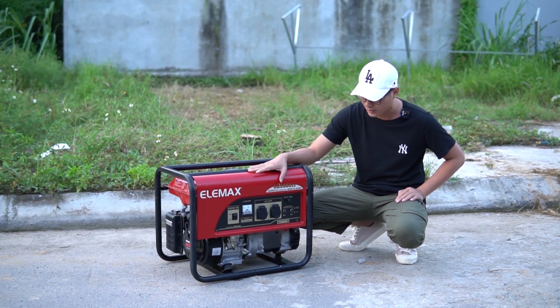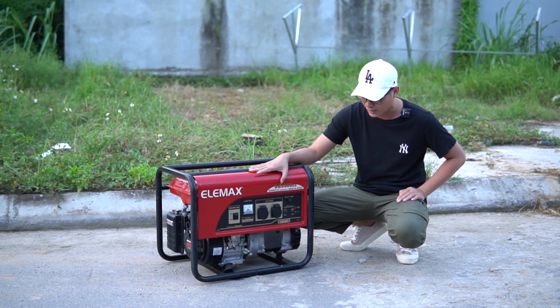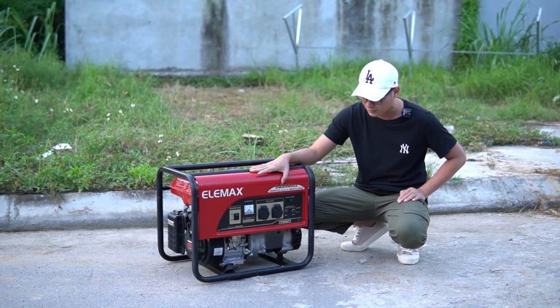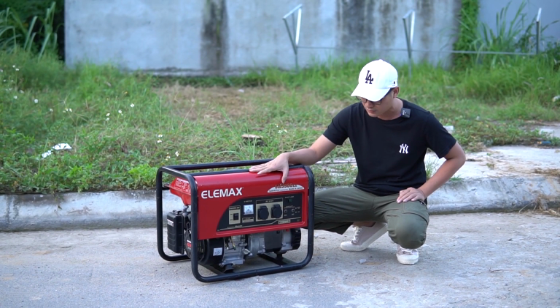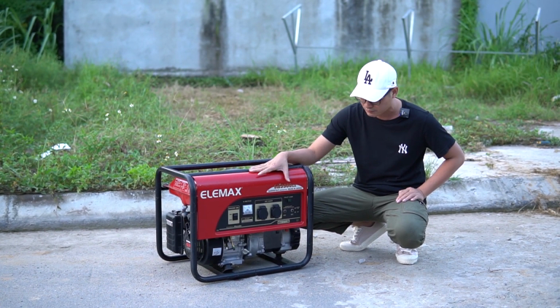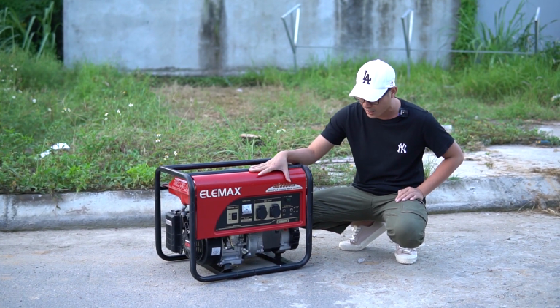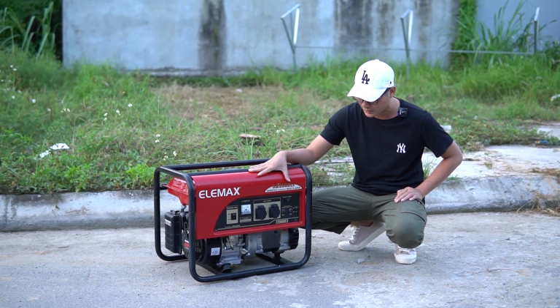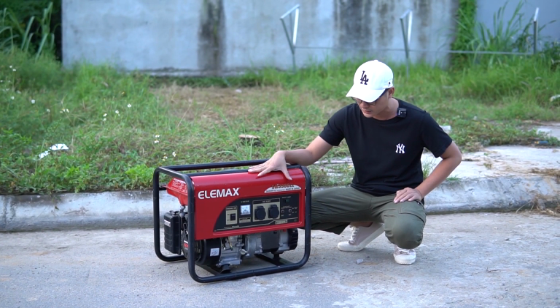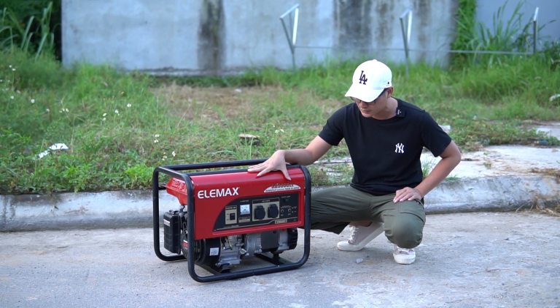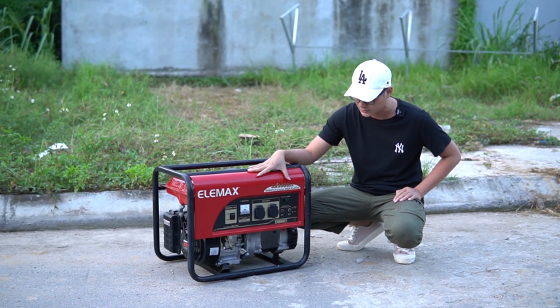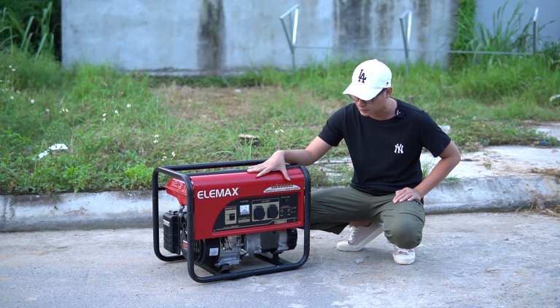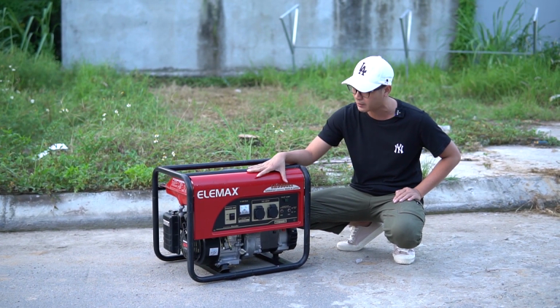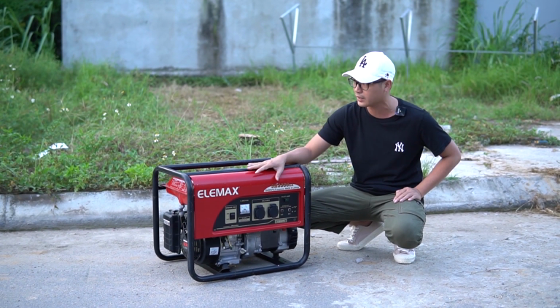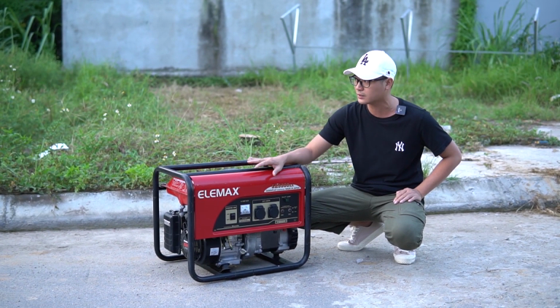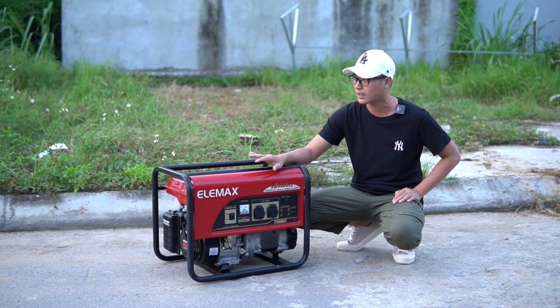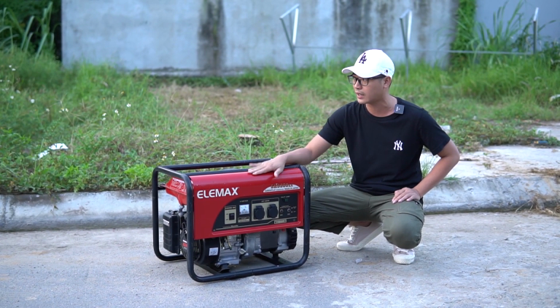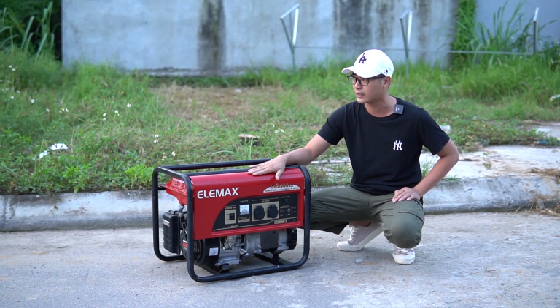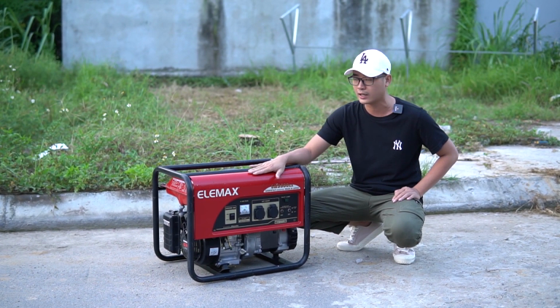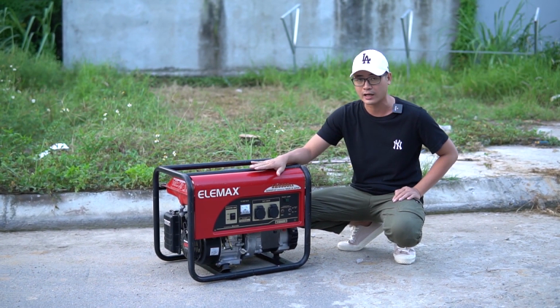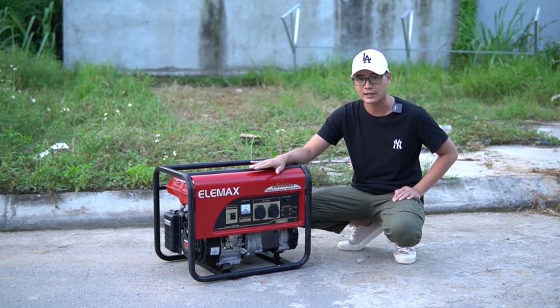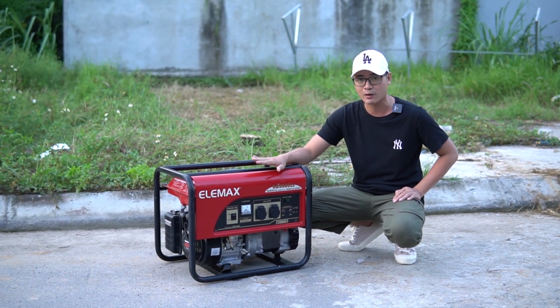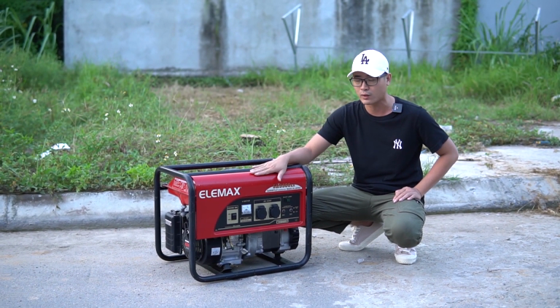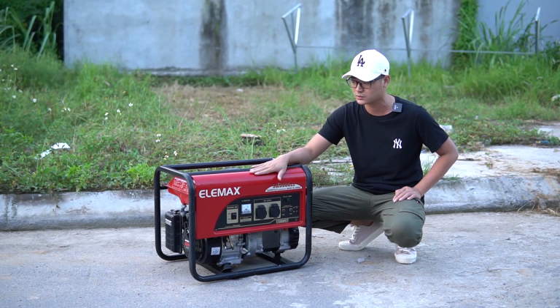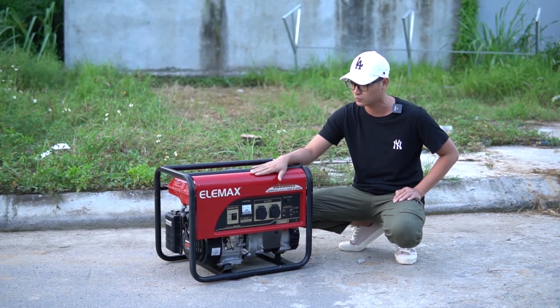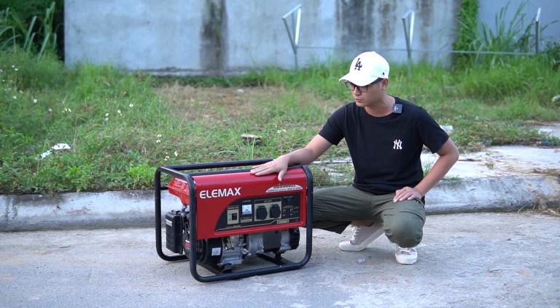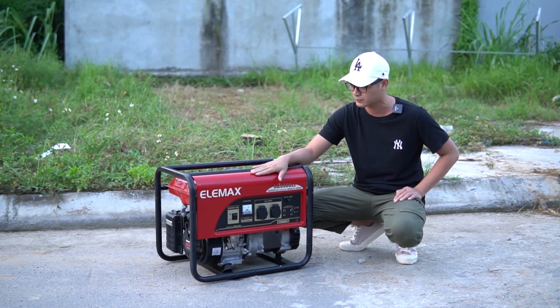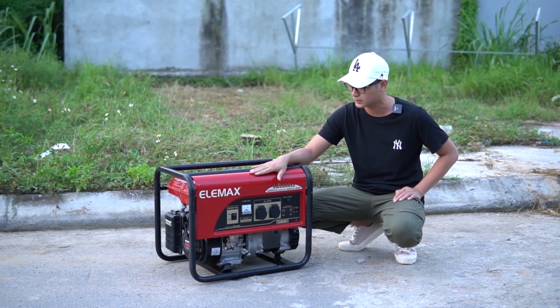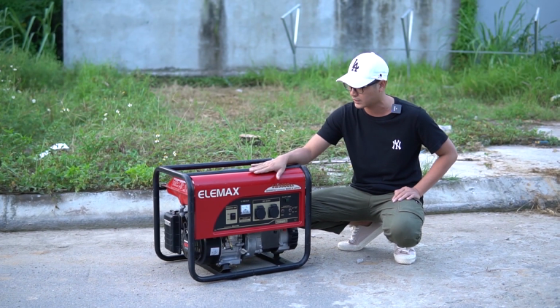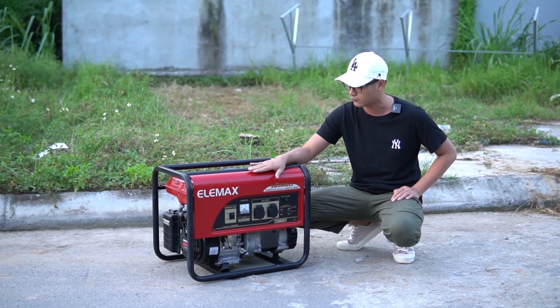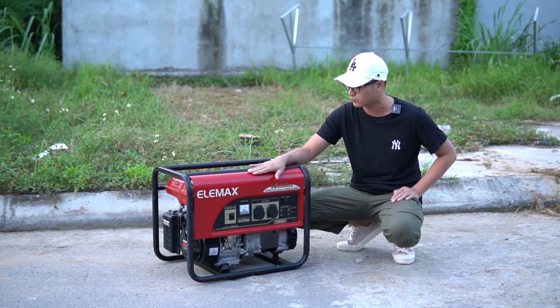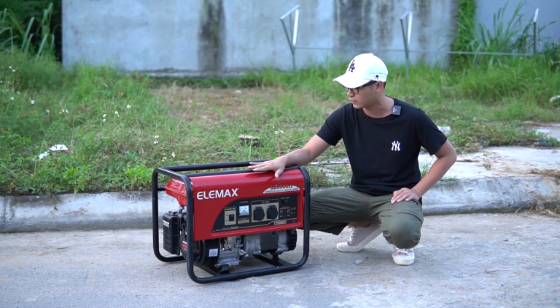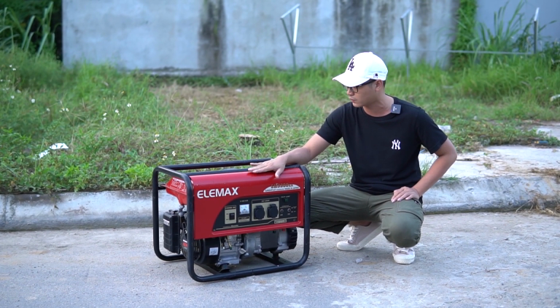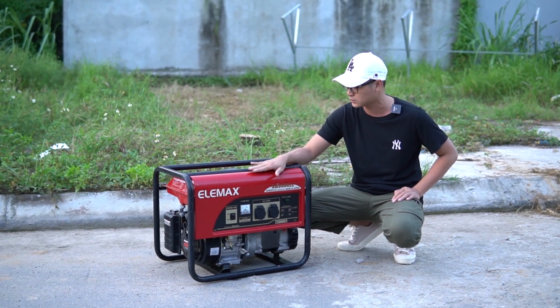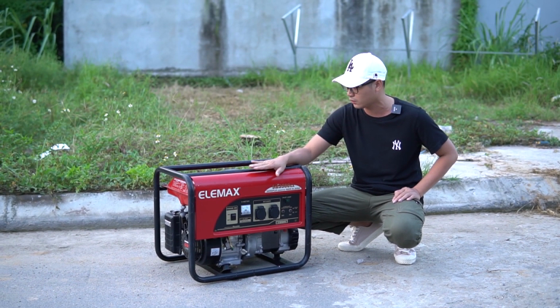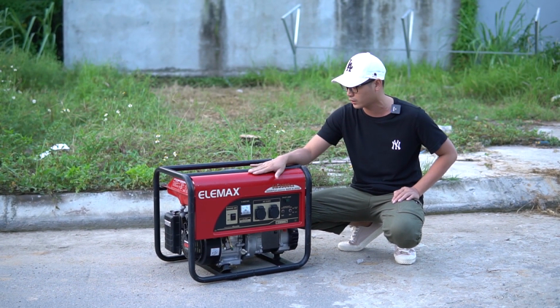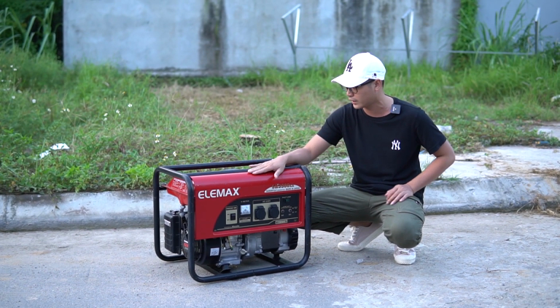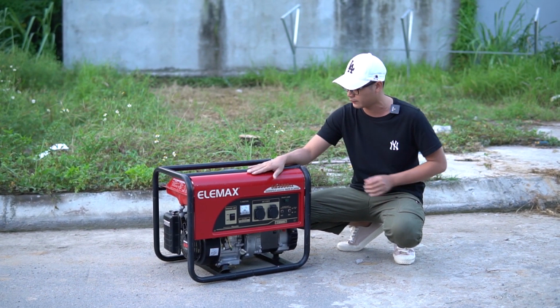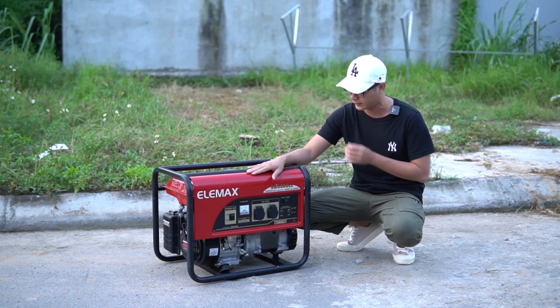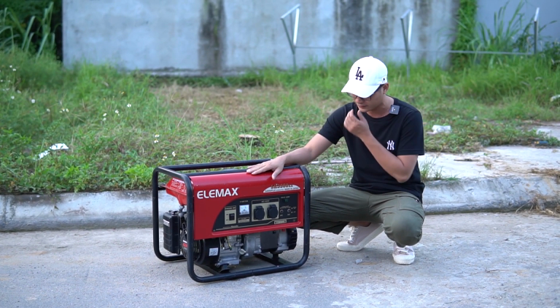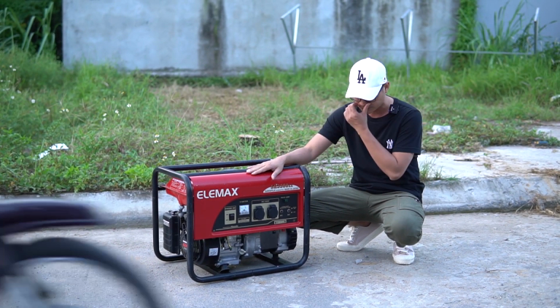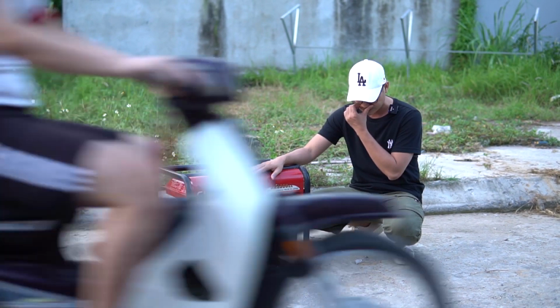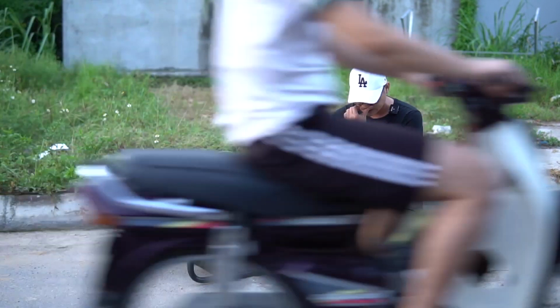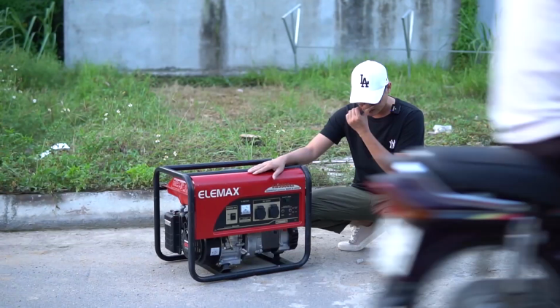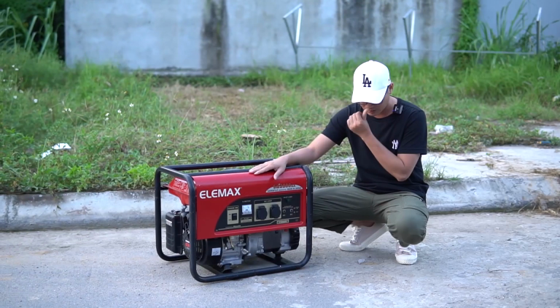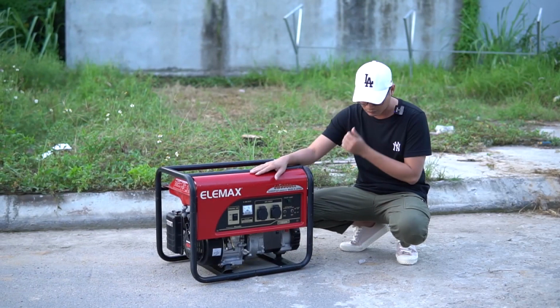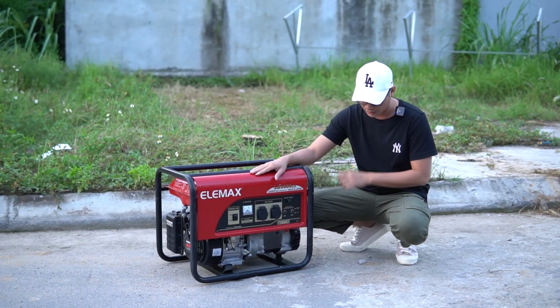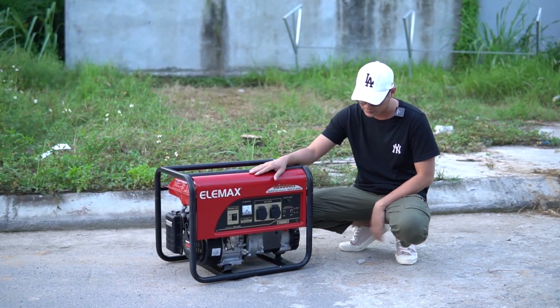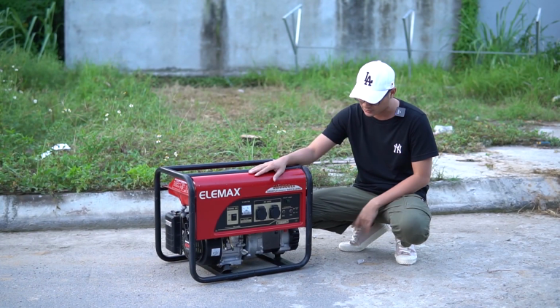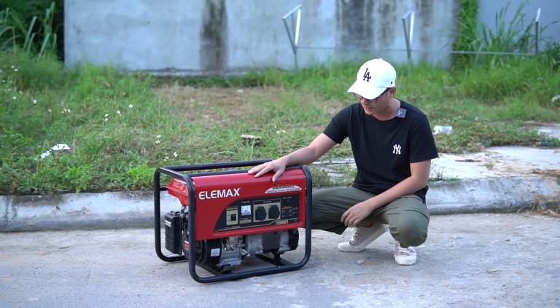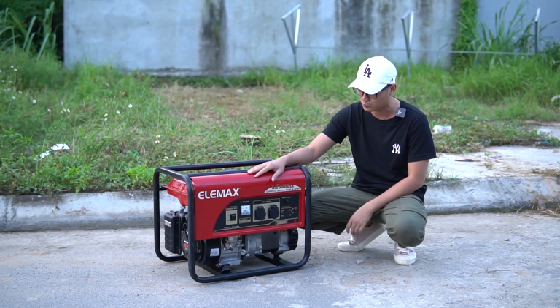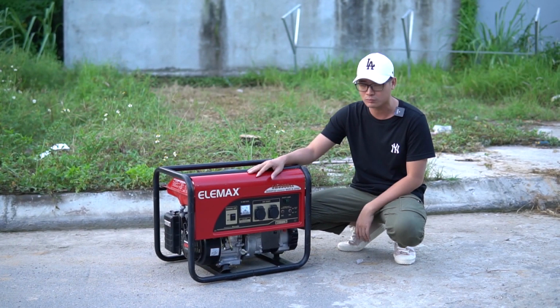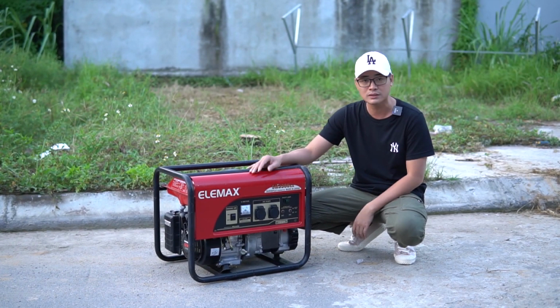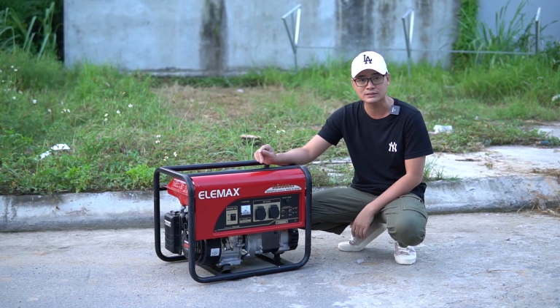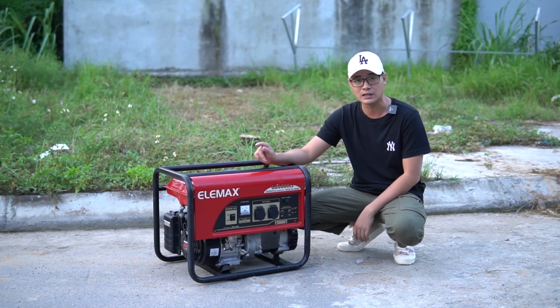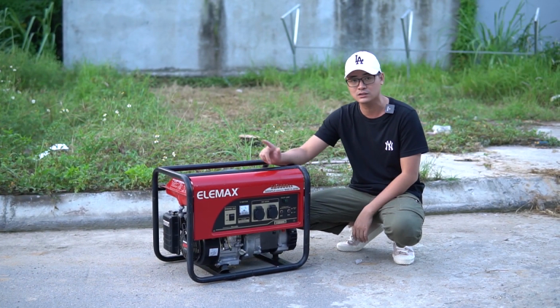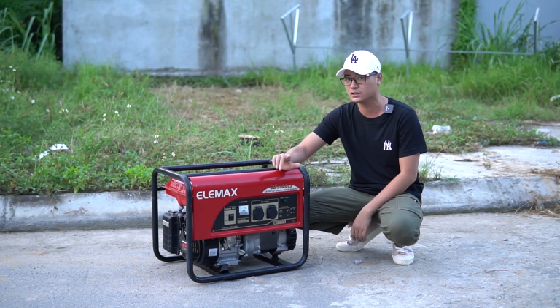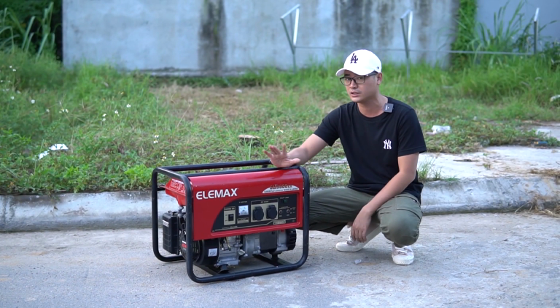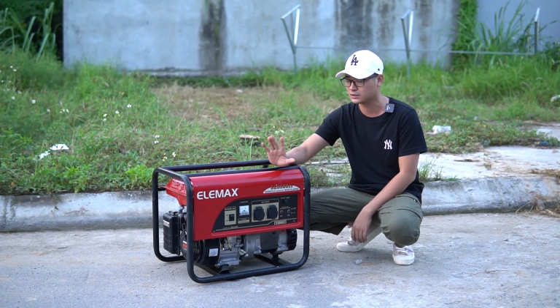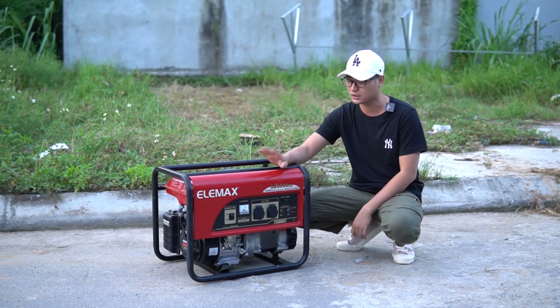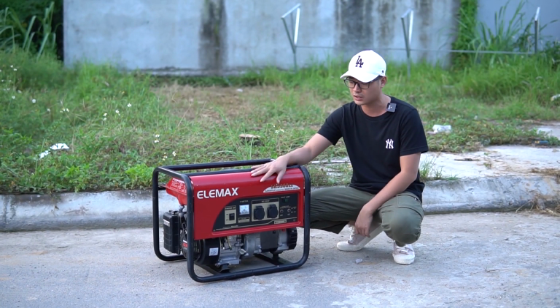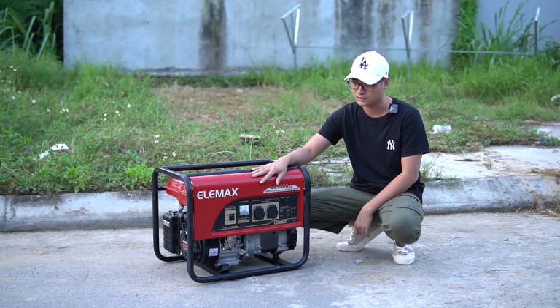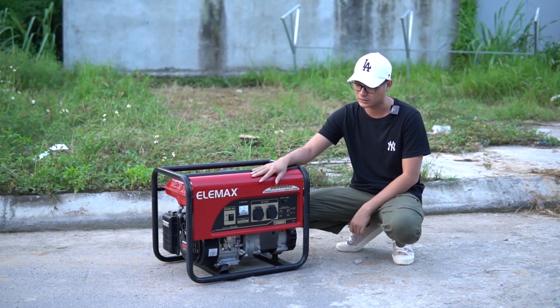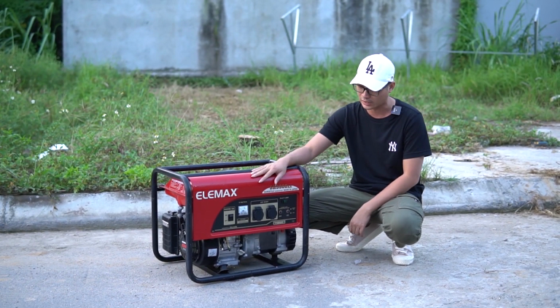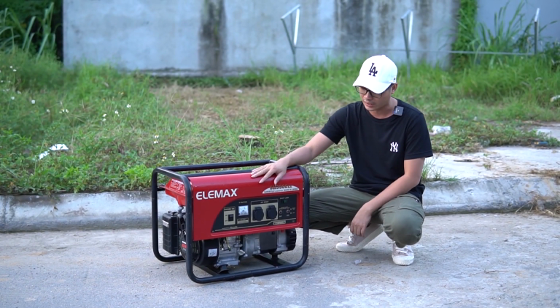Đây các bạn có thể thấy là chiếc ELMAC SH3900EX. Hàng này là hàng đã qua sử dụng nhưng tình trạng của con này còn rất ok, rất mới và rất đẹp, bình sang chưa cấn gì cả.